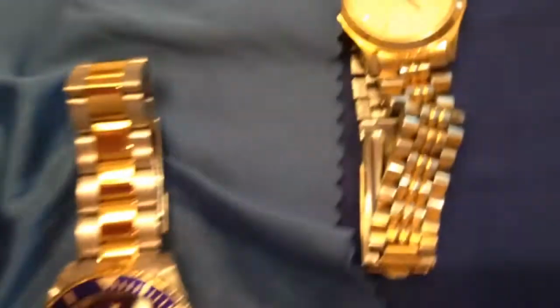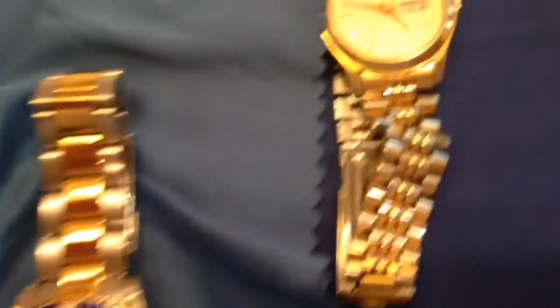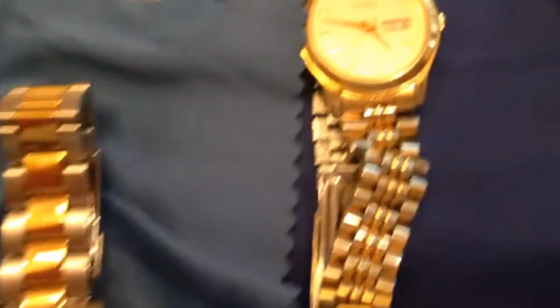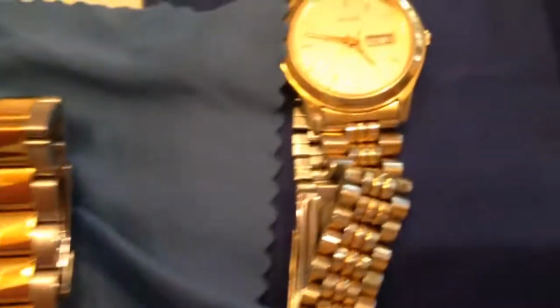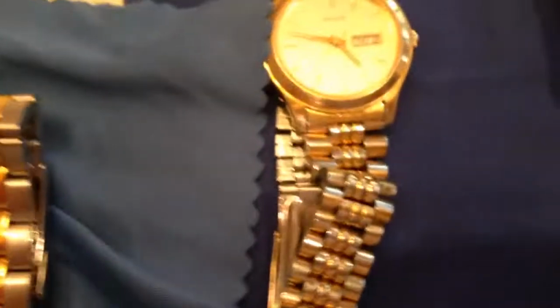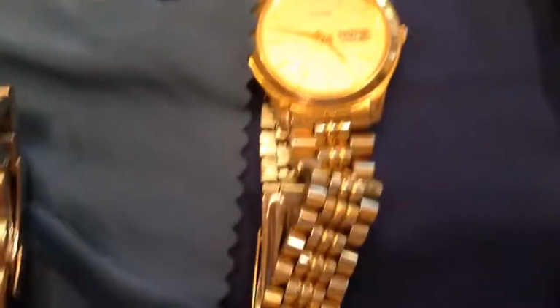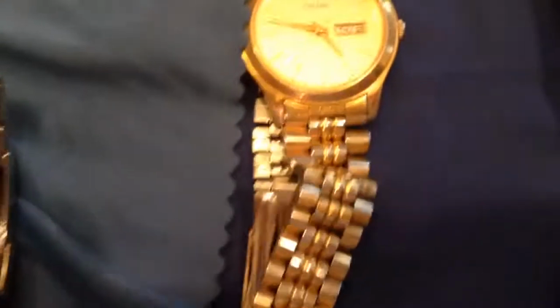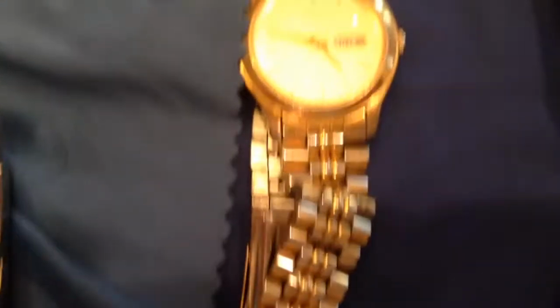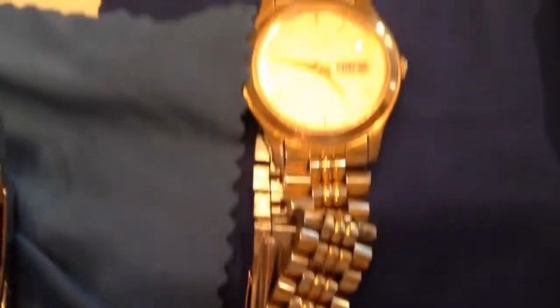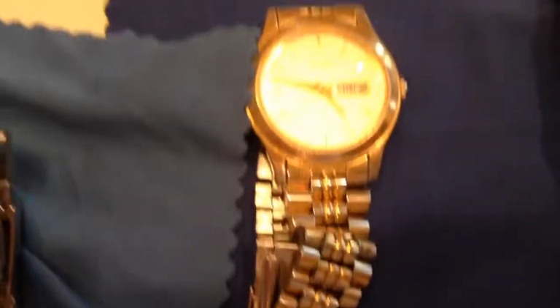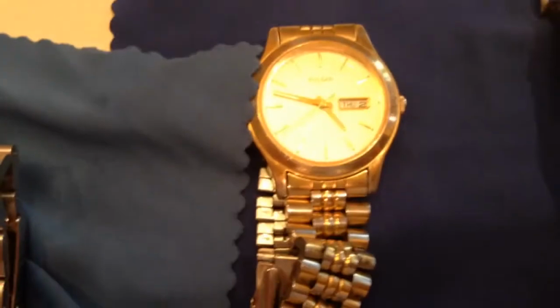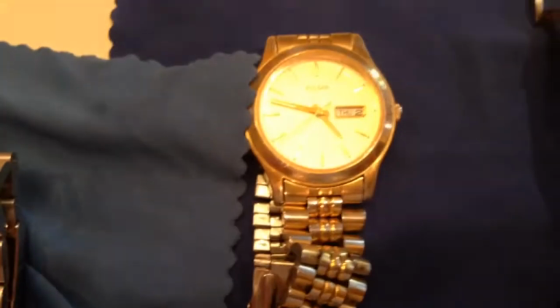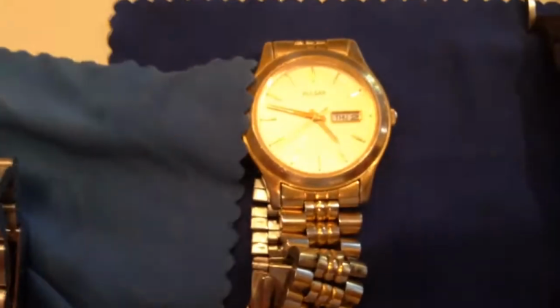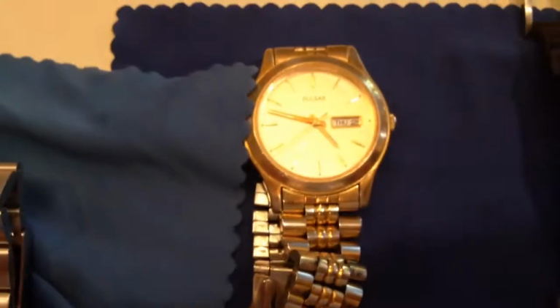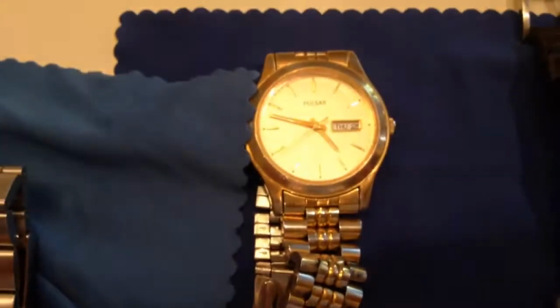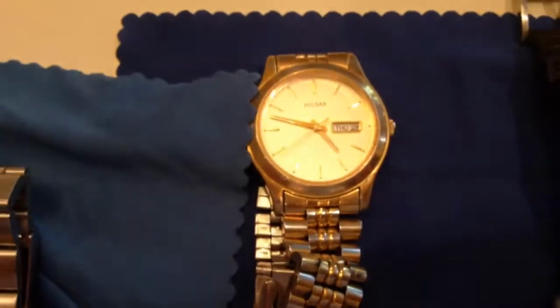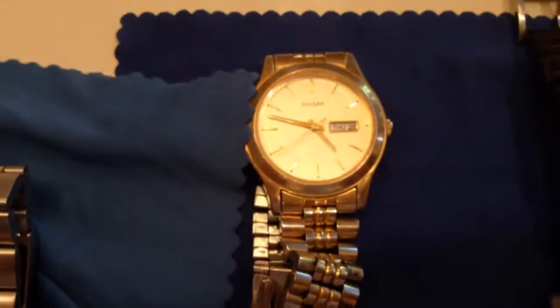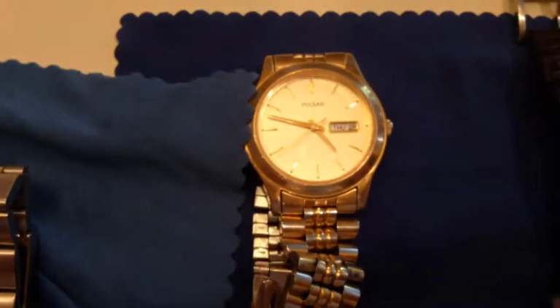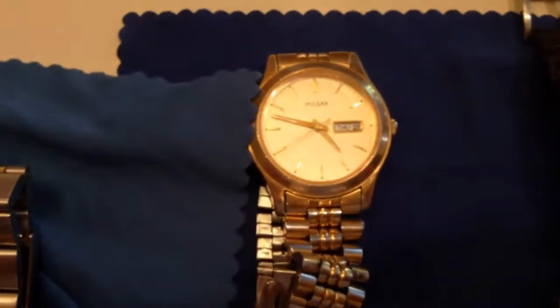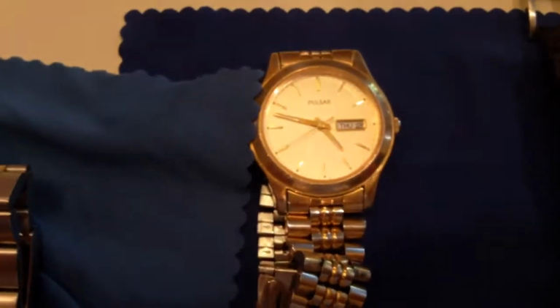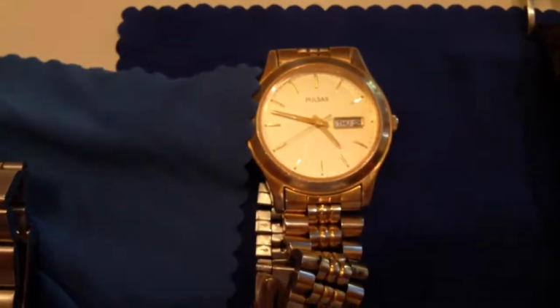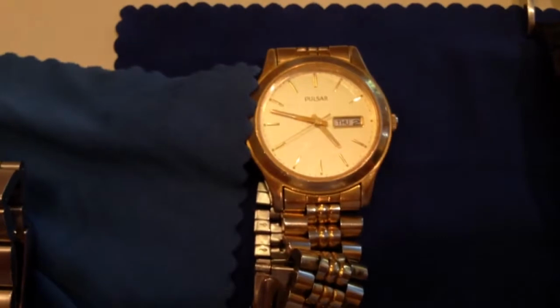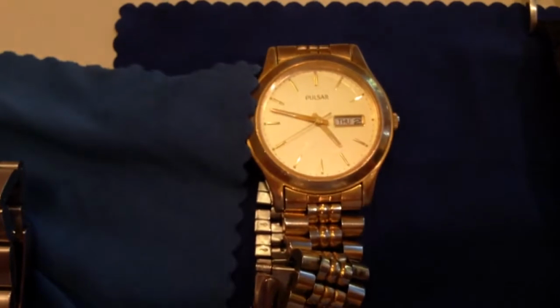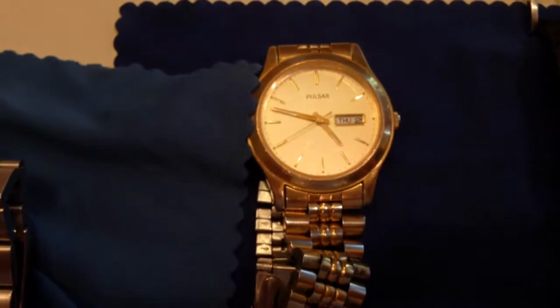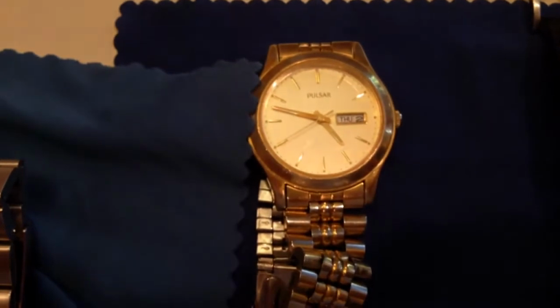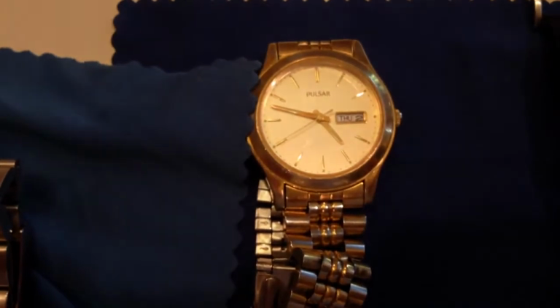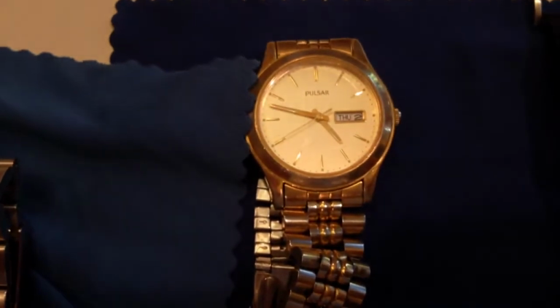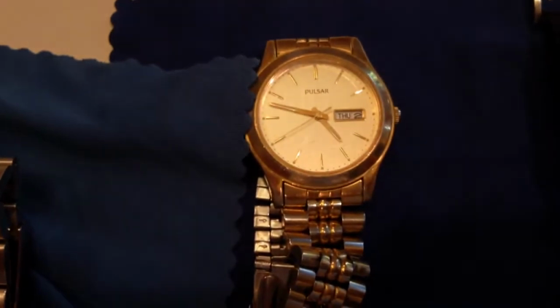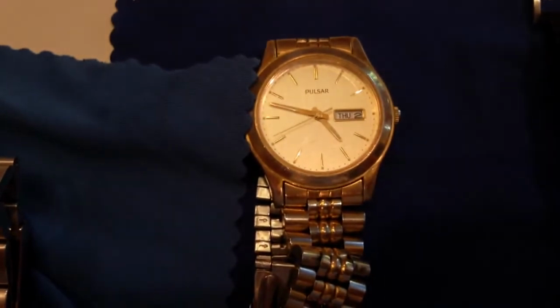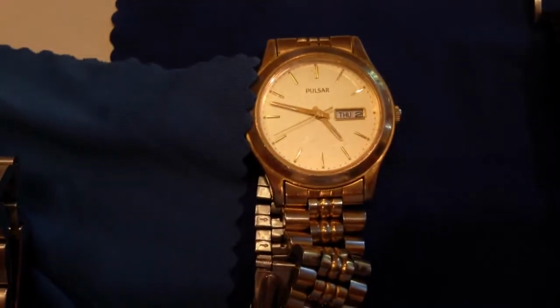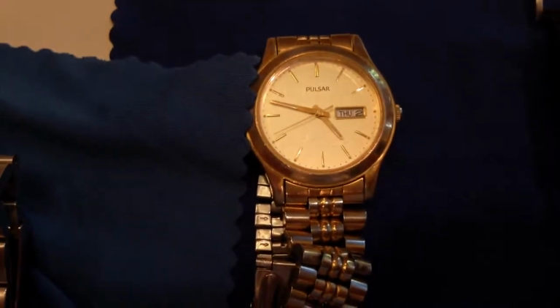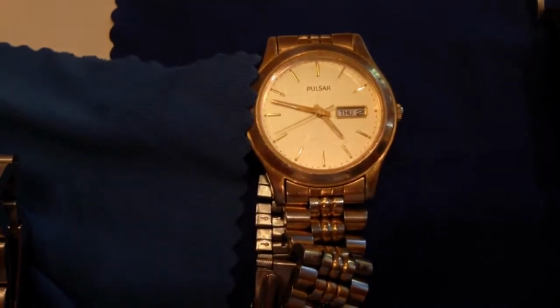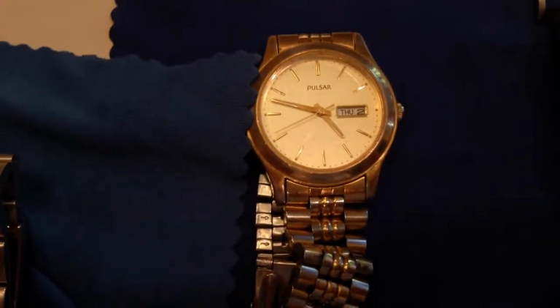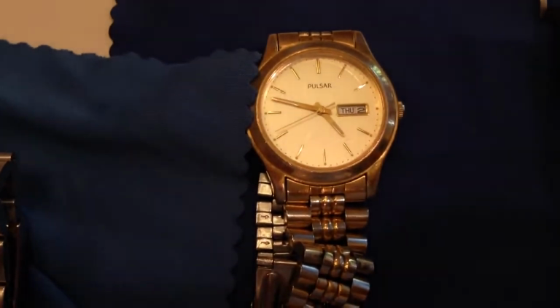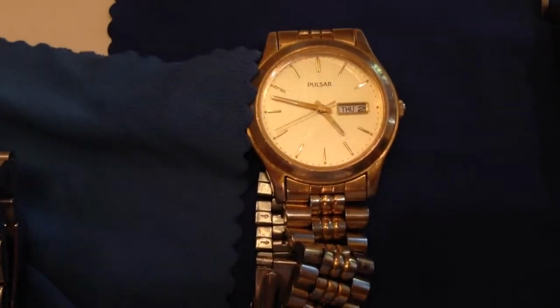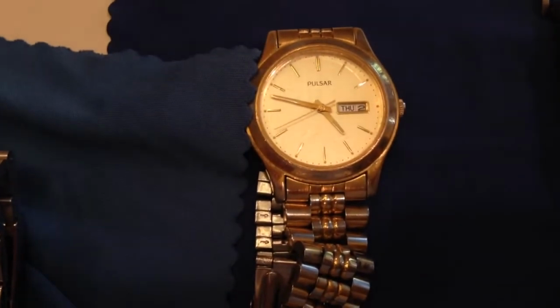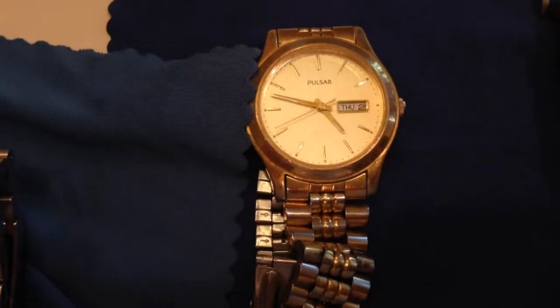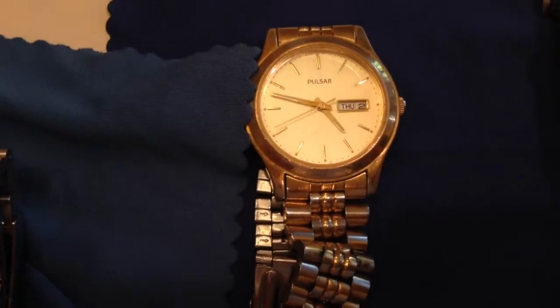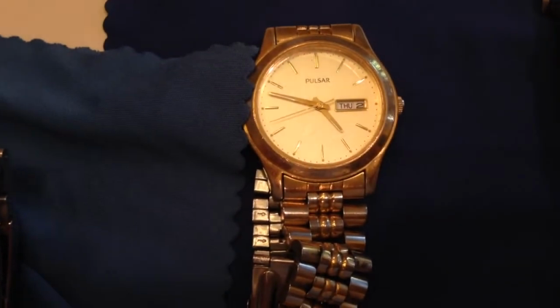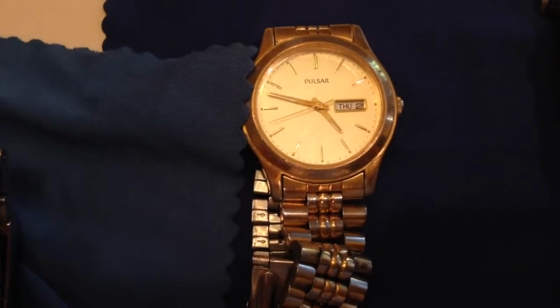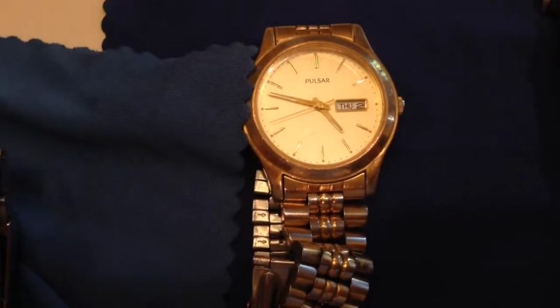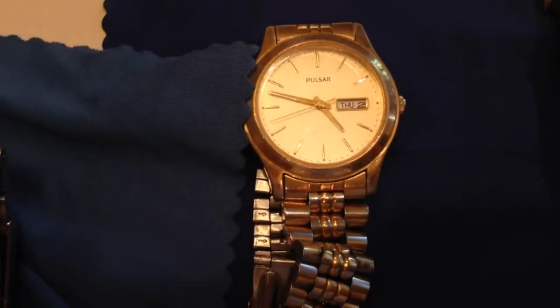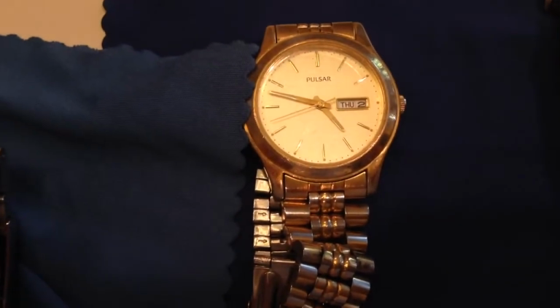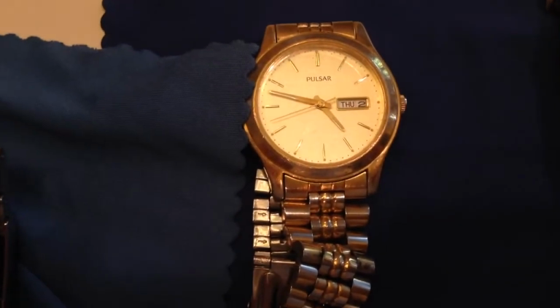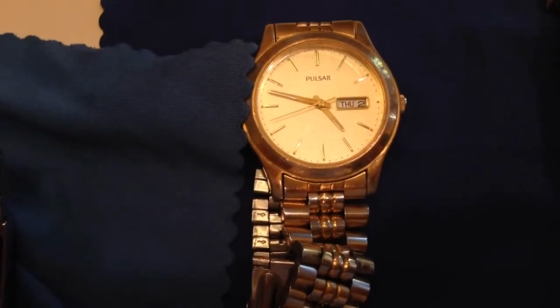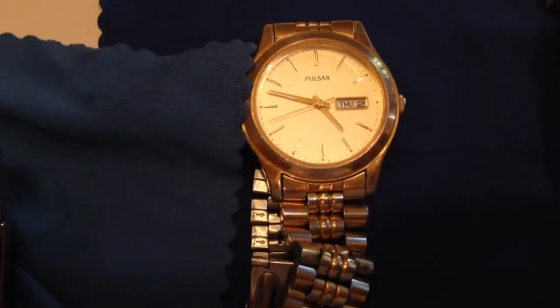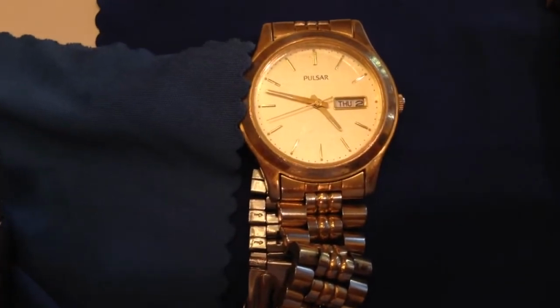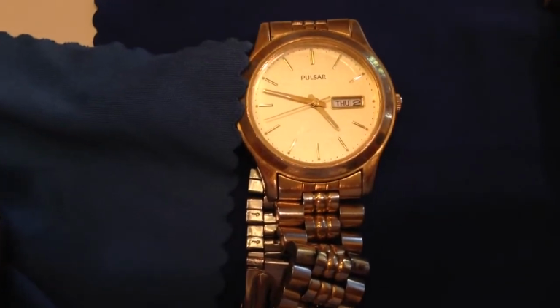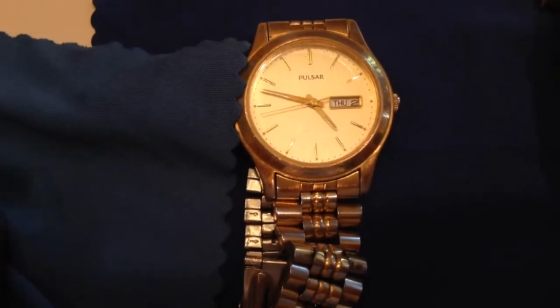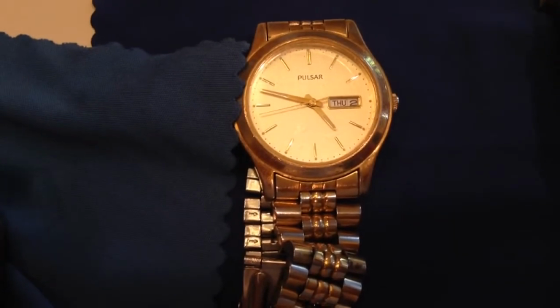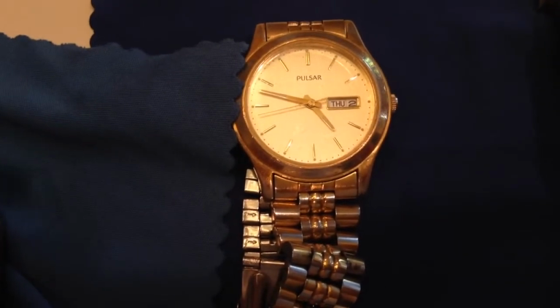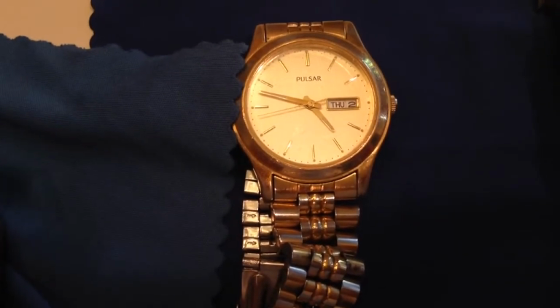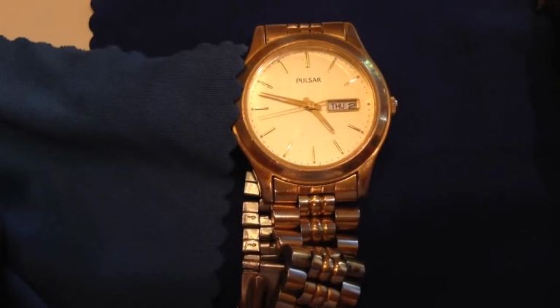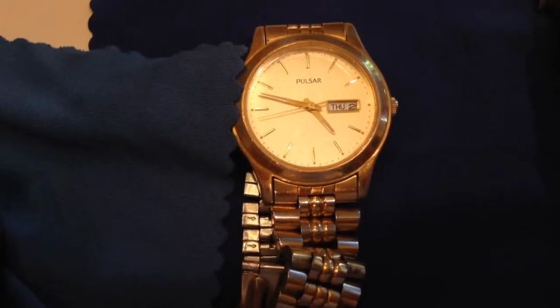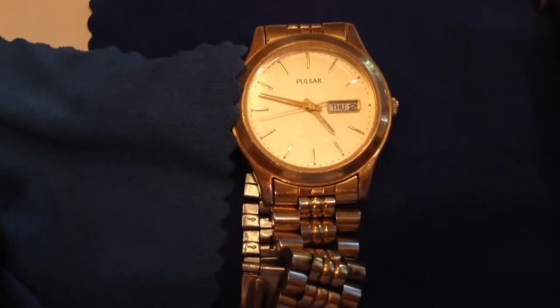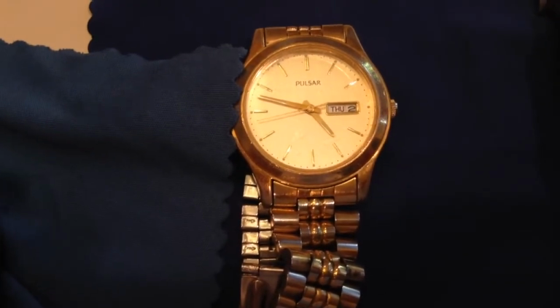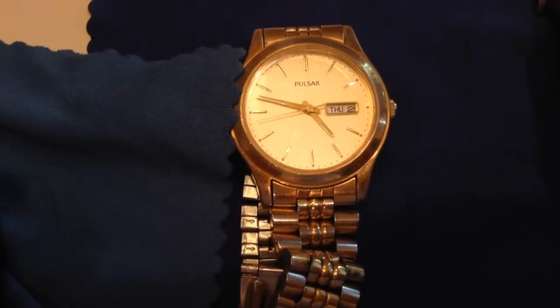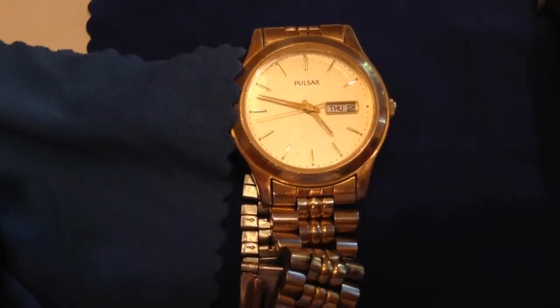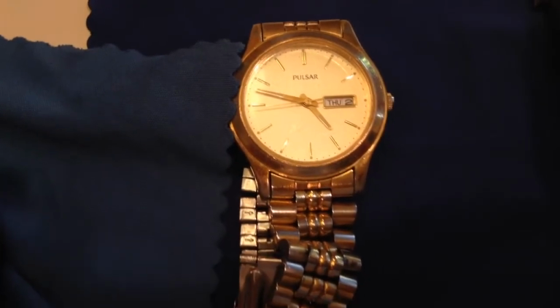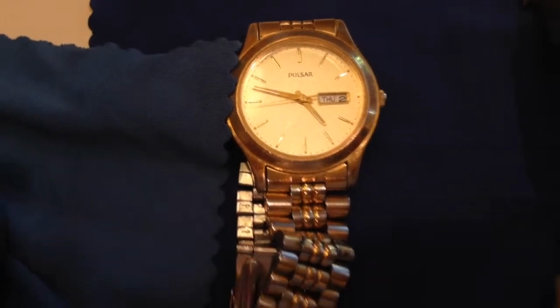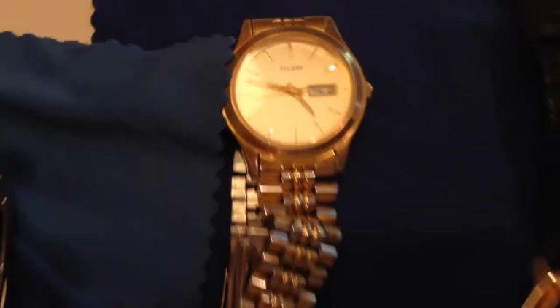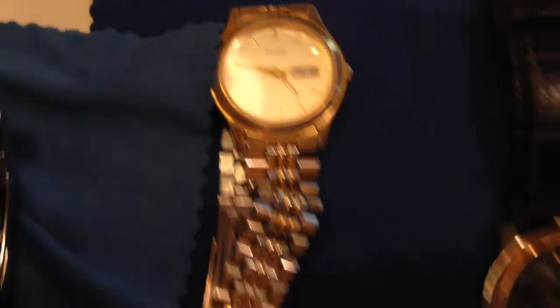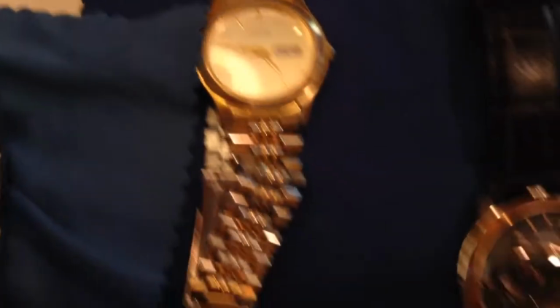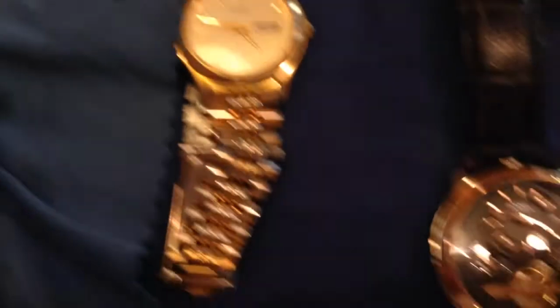And then a quartz powered or battery powered watch — it will go until the battery dies, no matter how long you have it sitting.